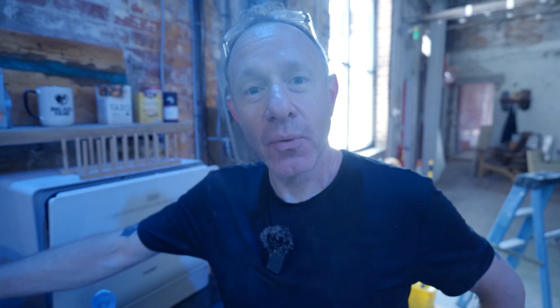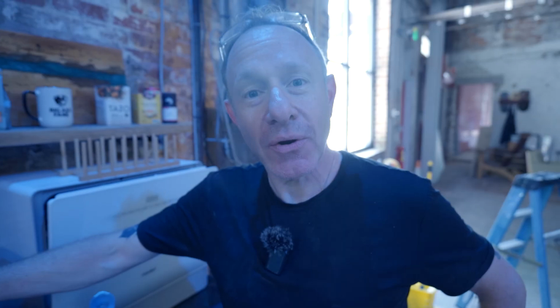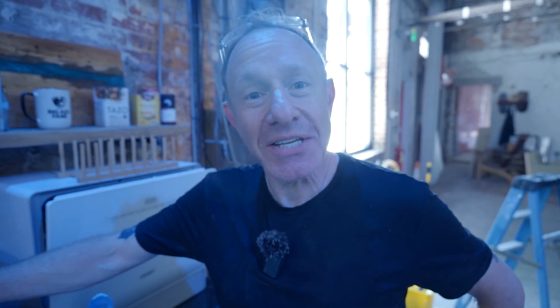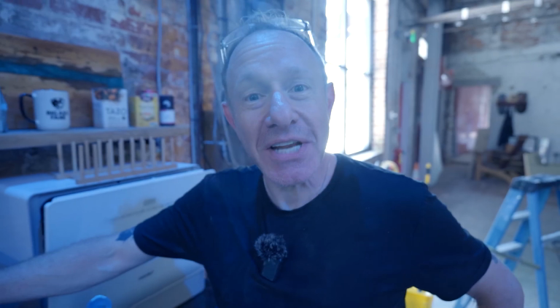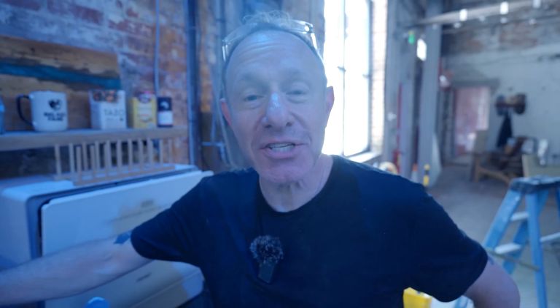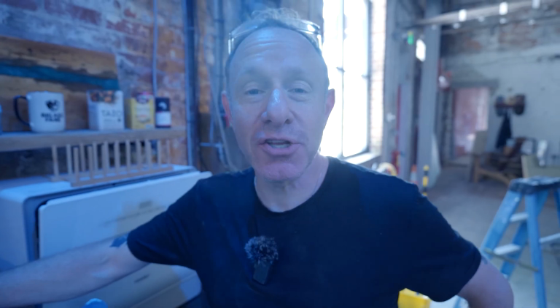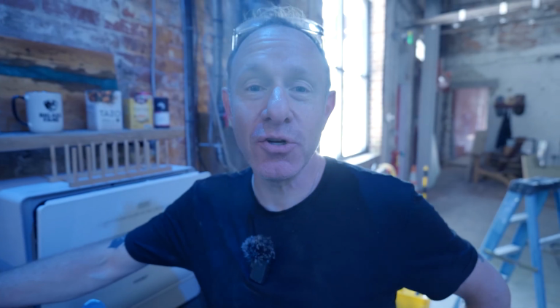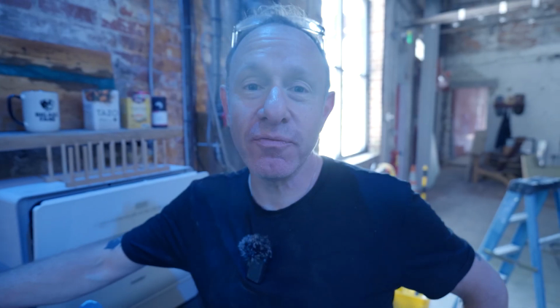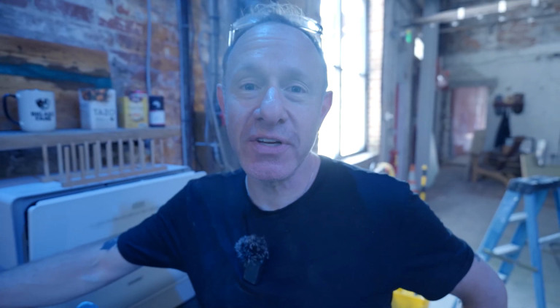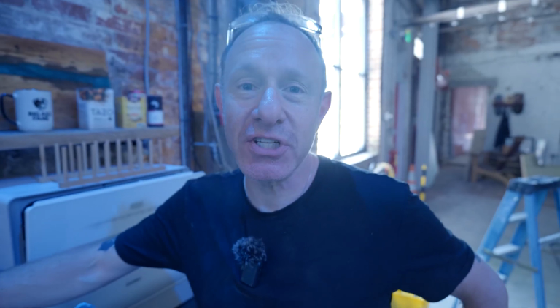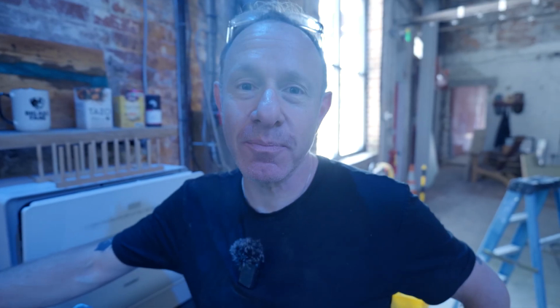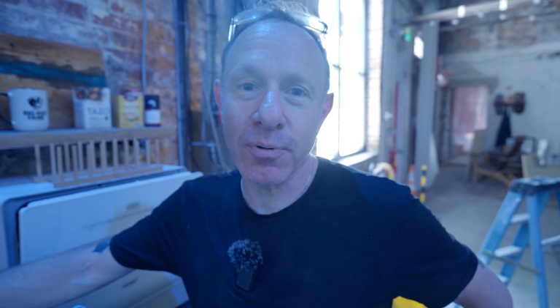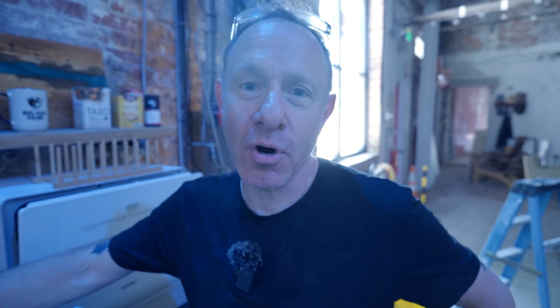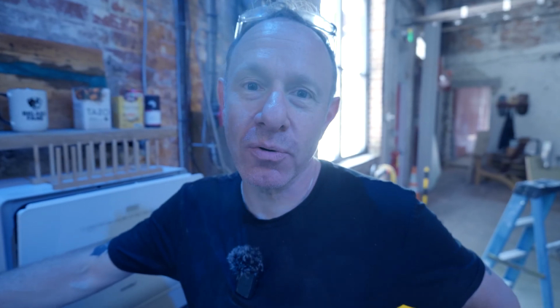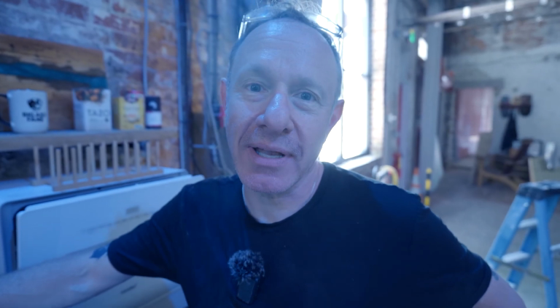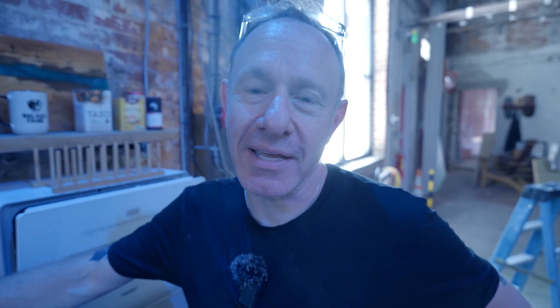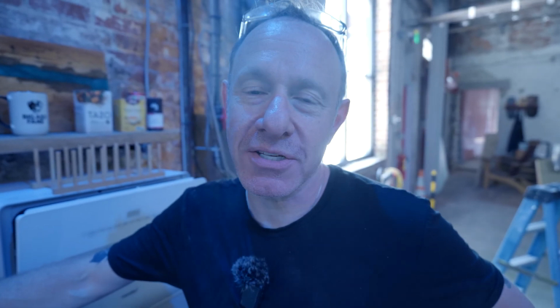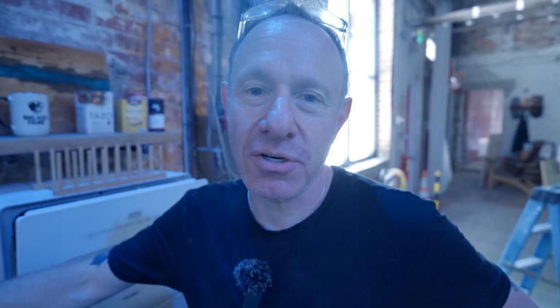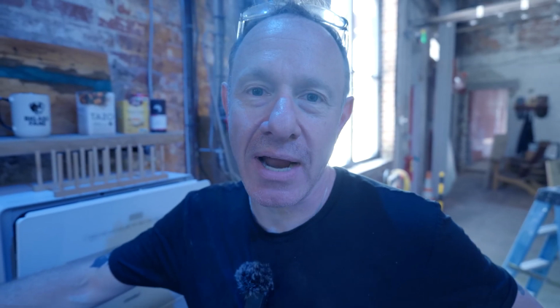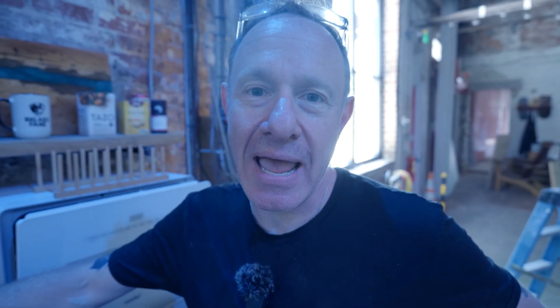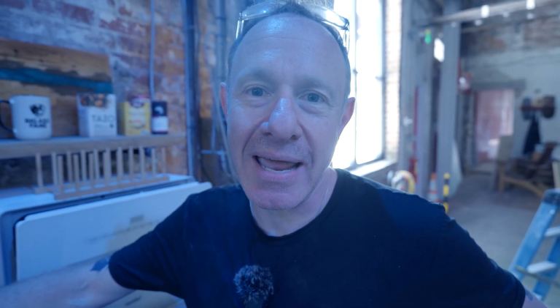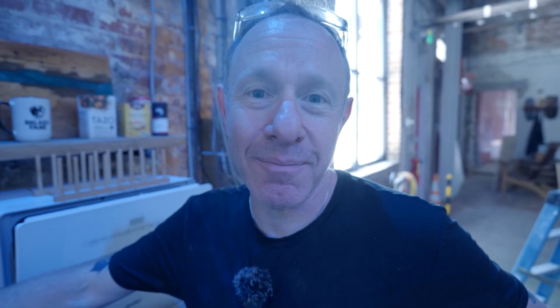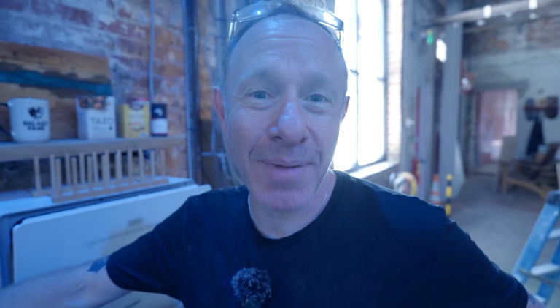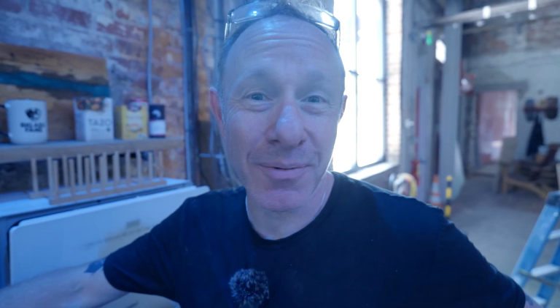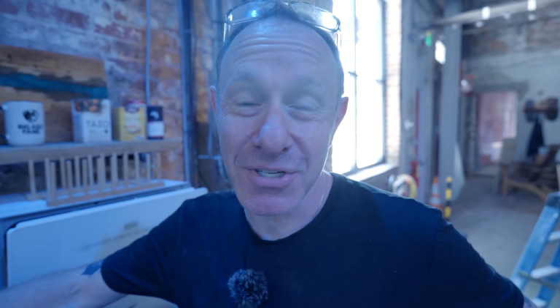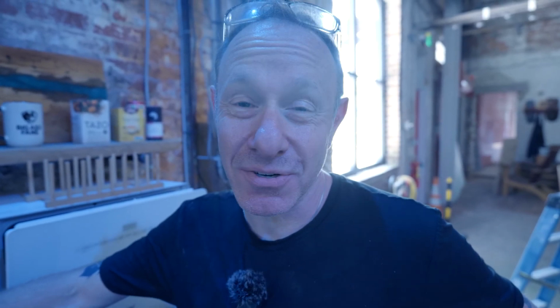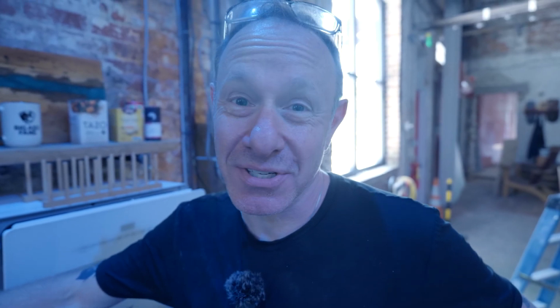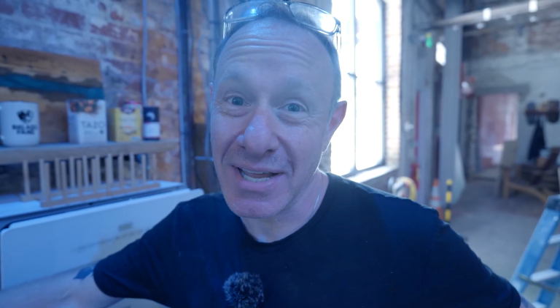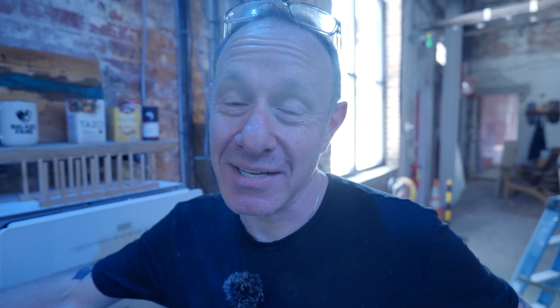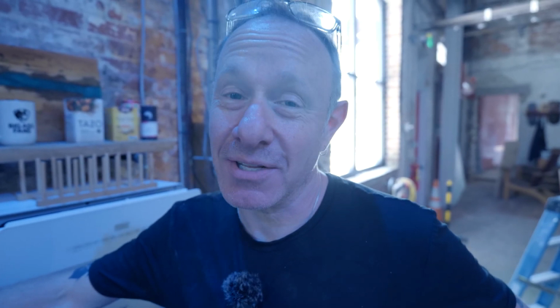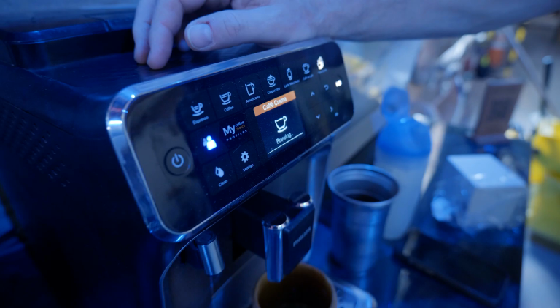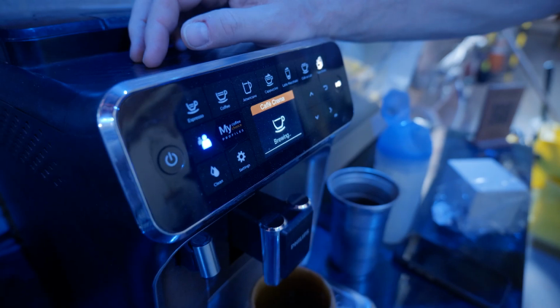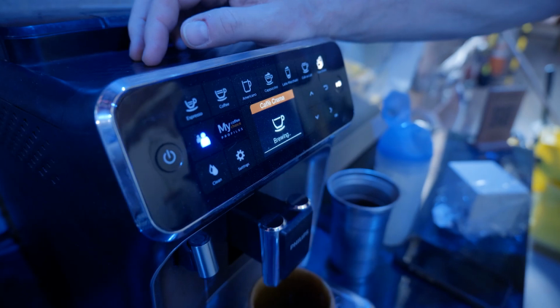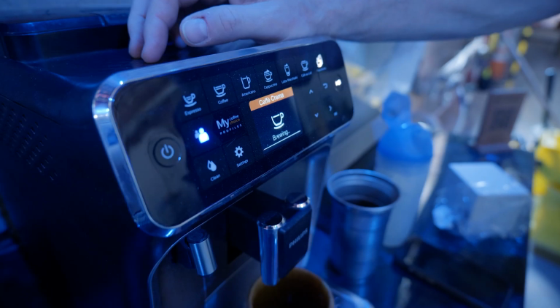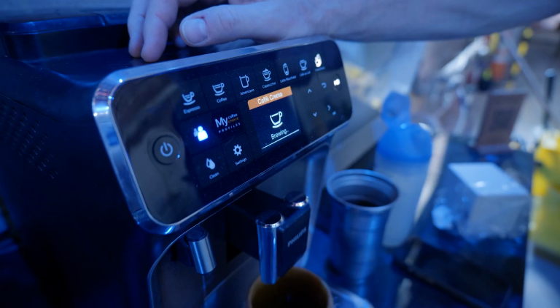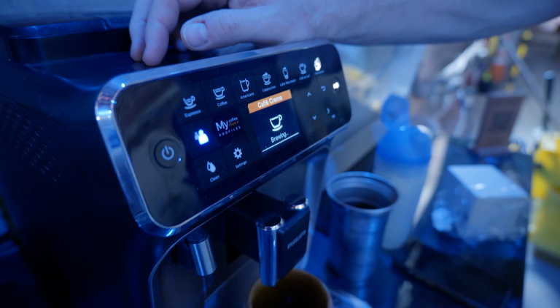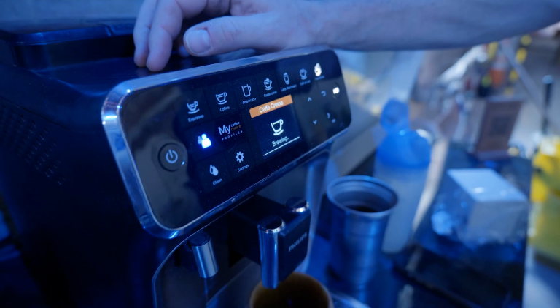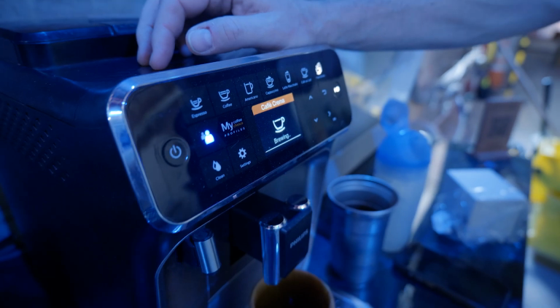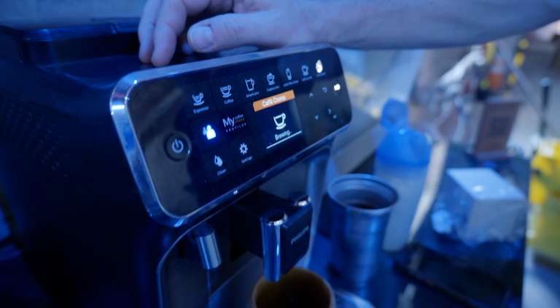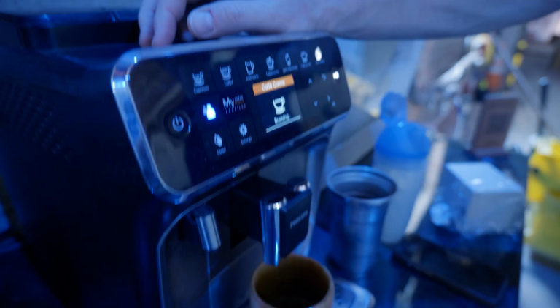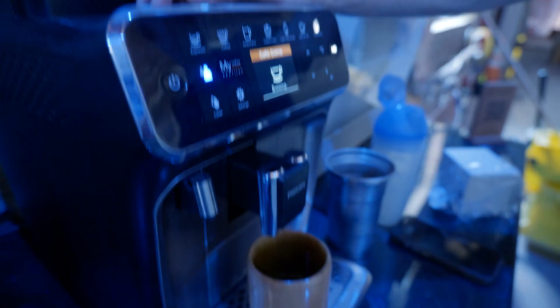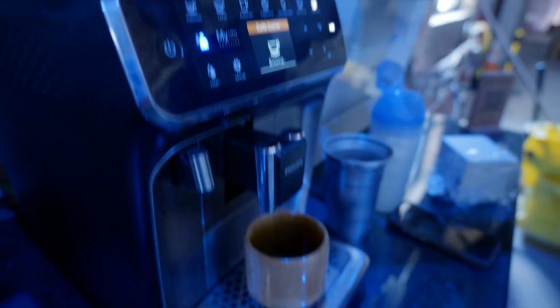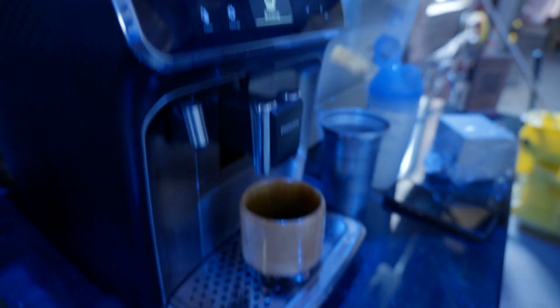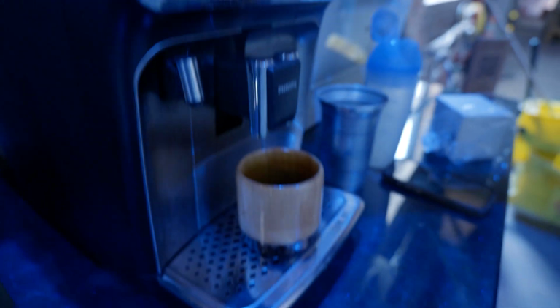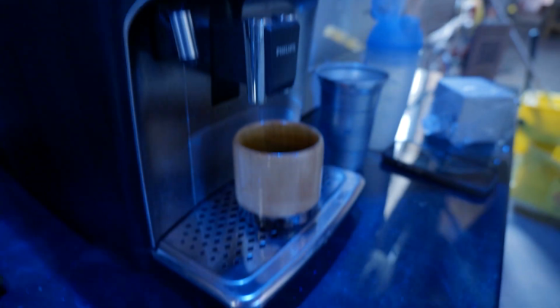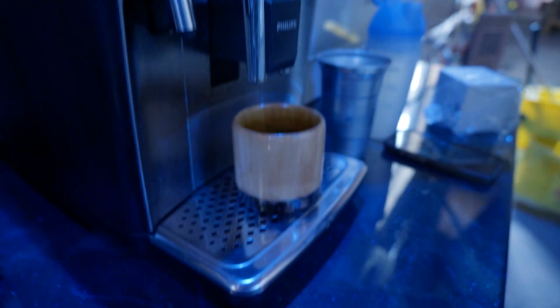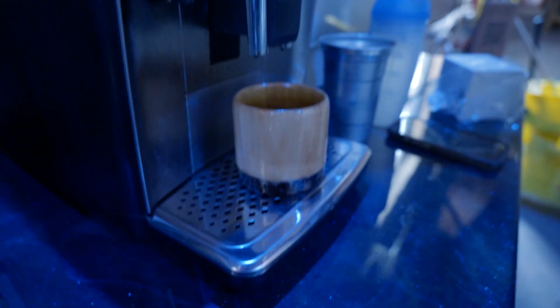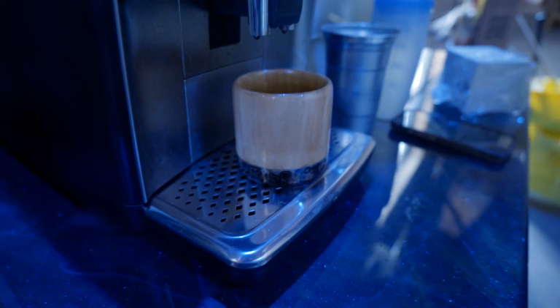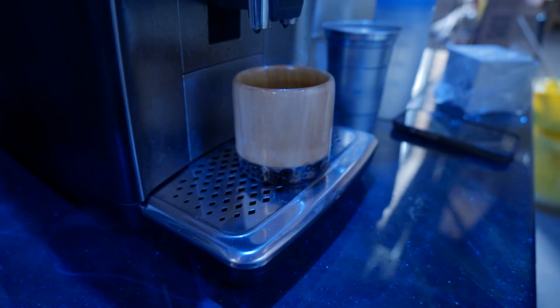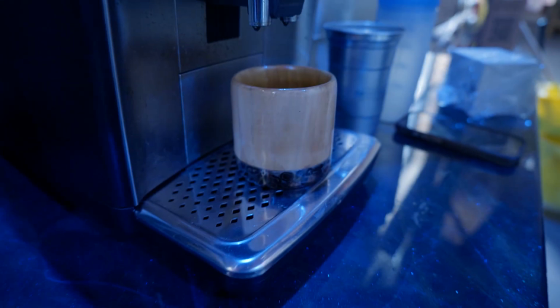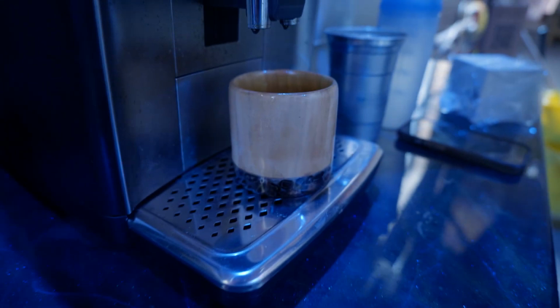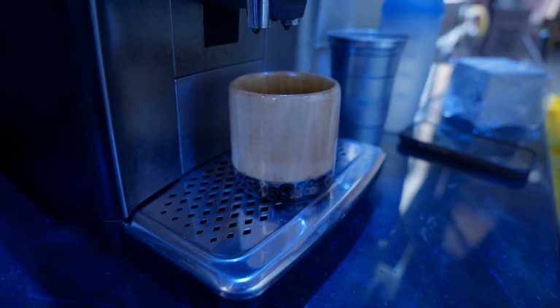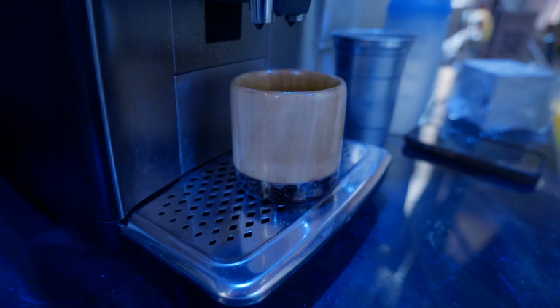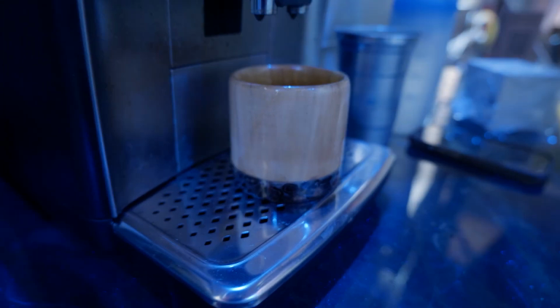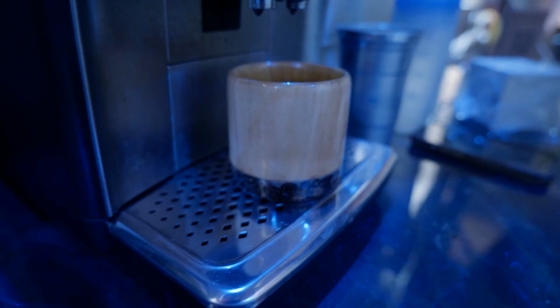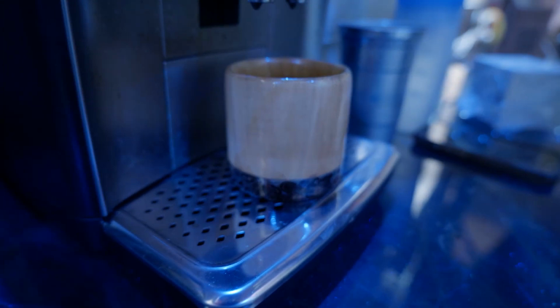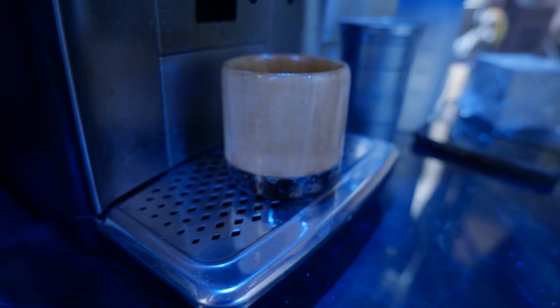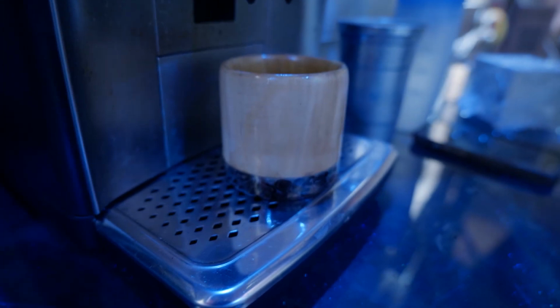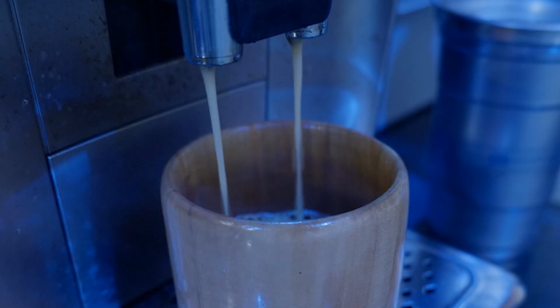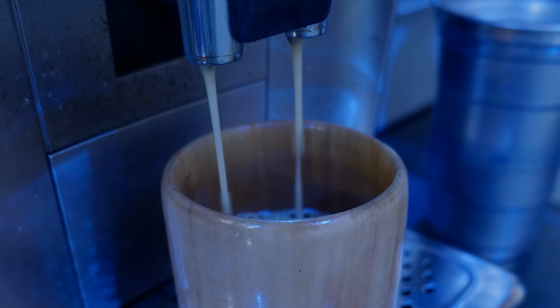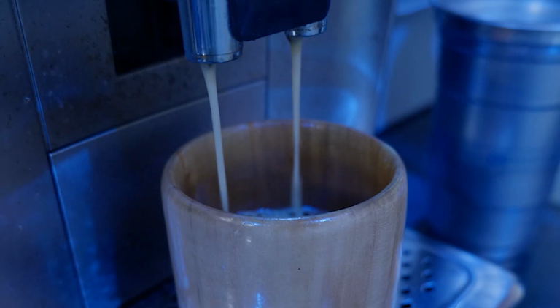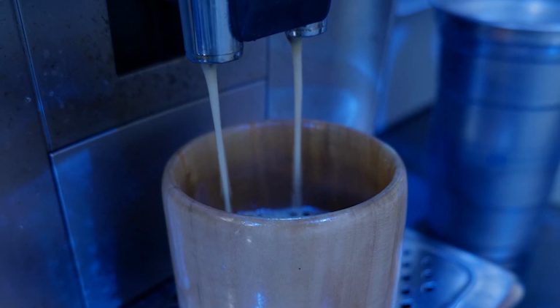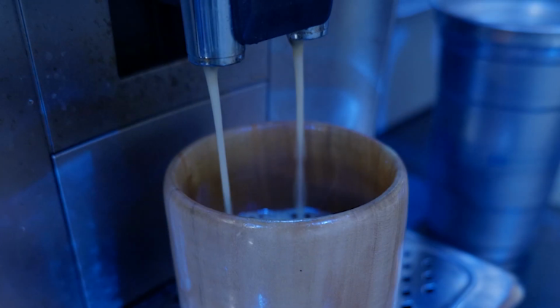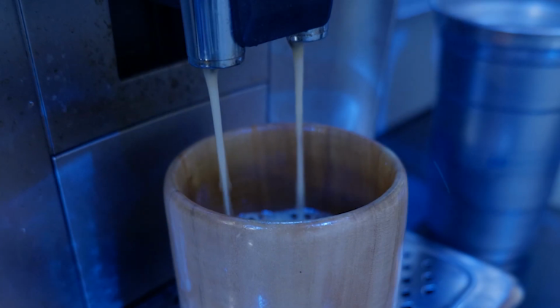WeCreate sent us the new Vision Pro Laser and my research says that we can actually get it set up and running in under a cup of coffee. Let's give it a try.